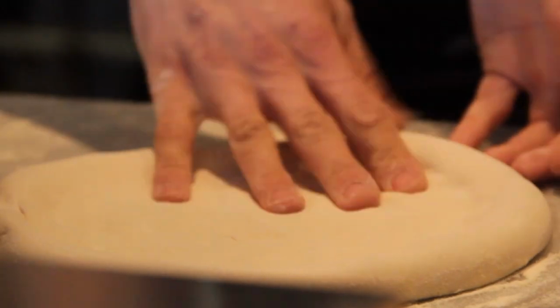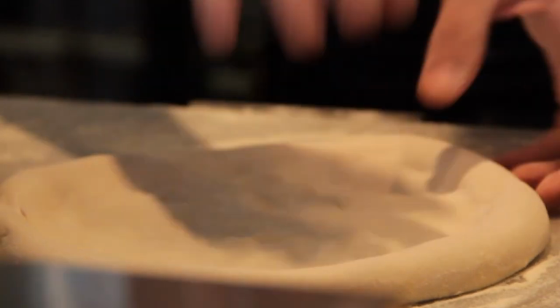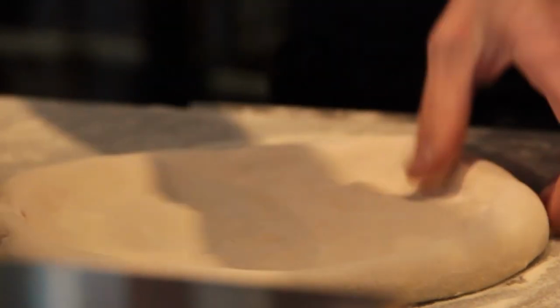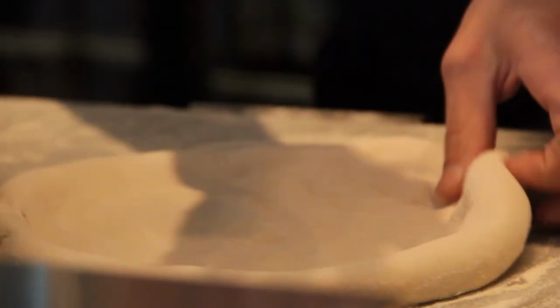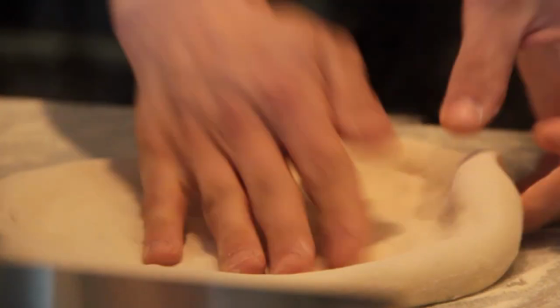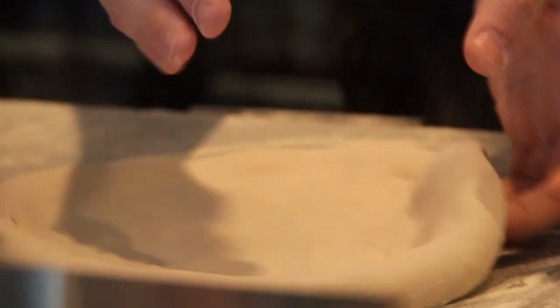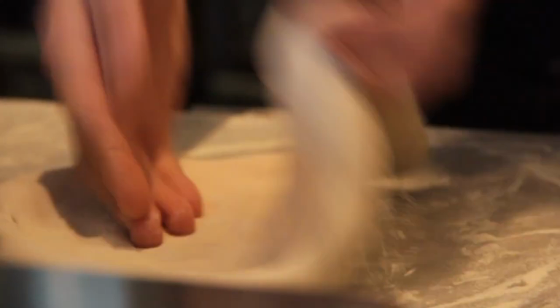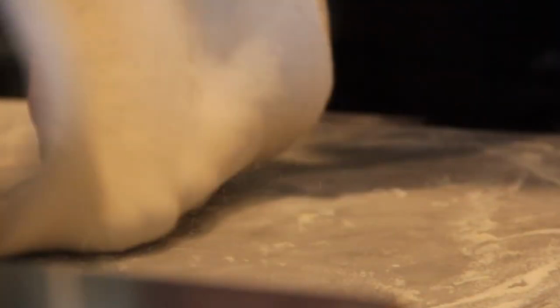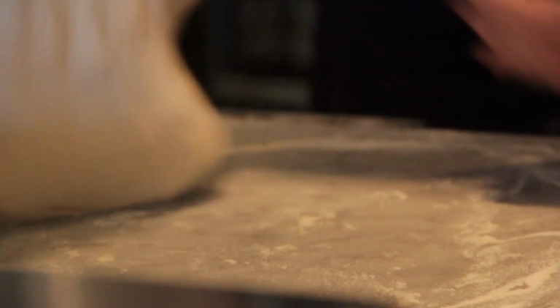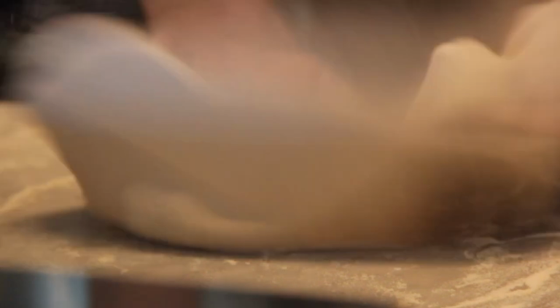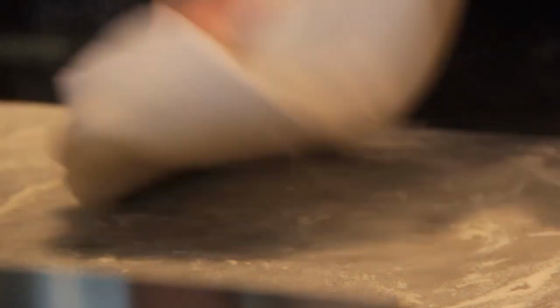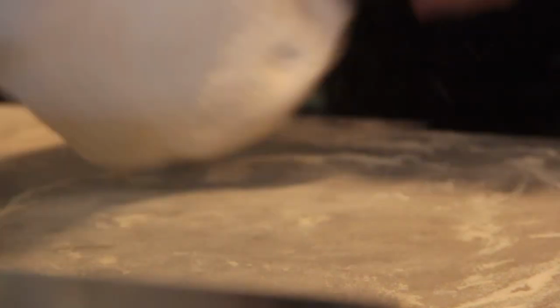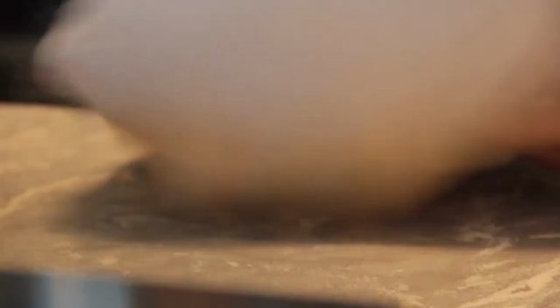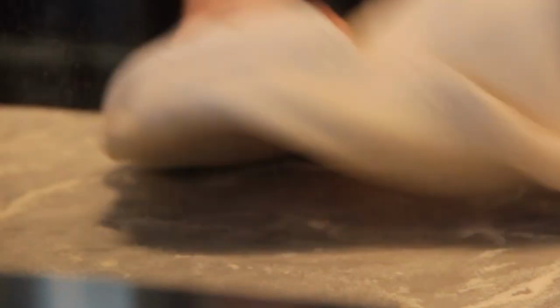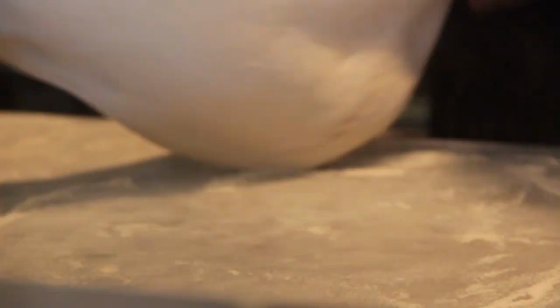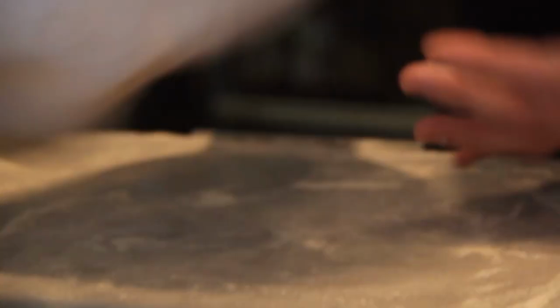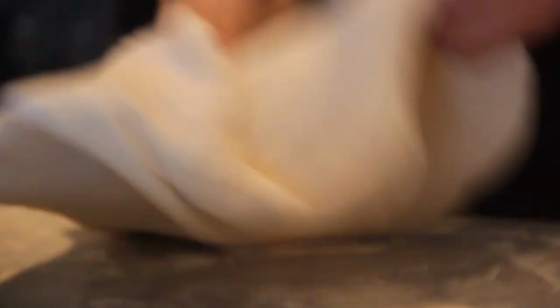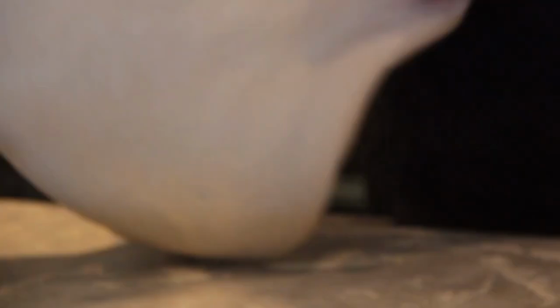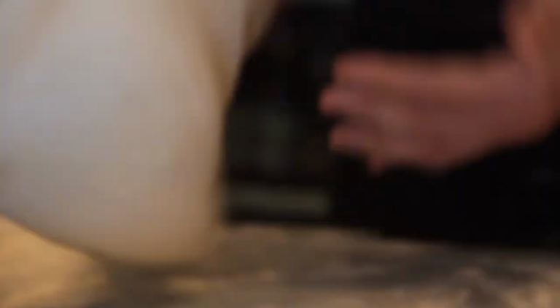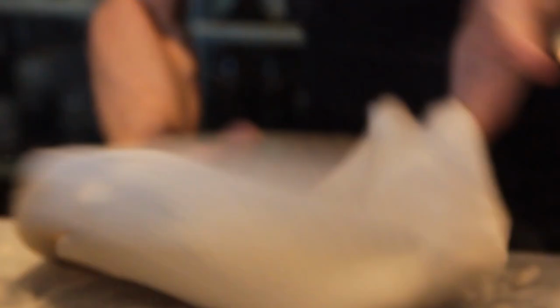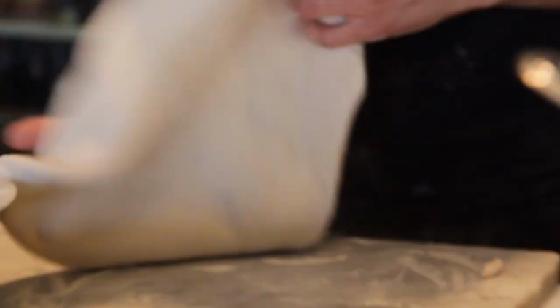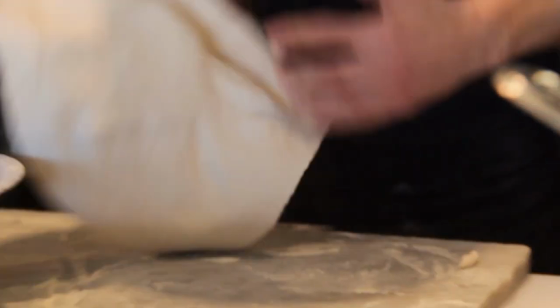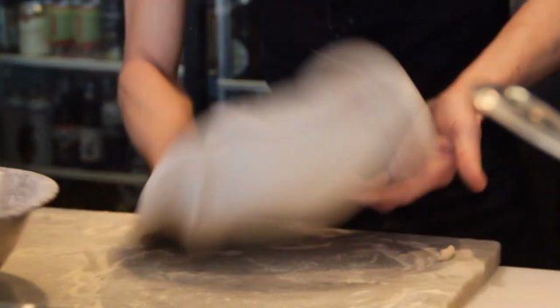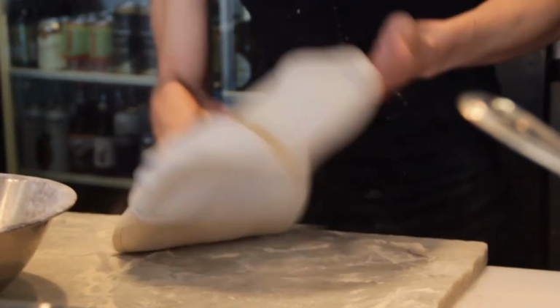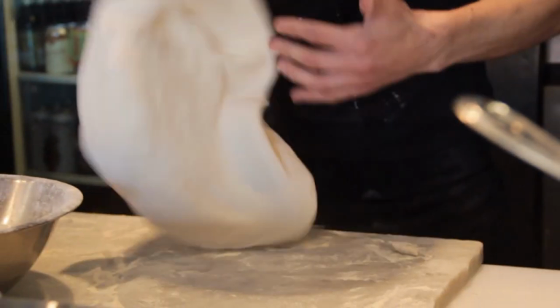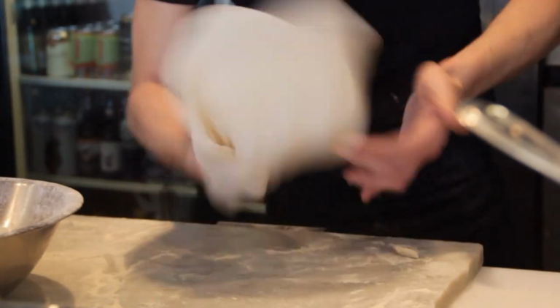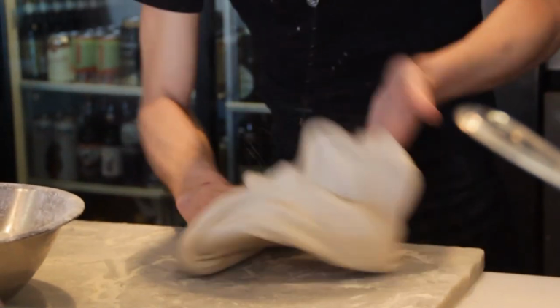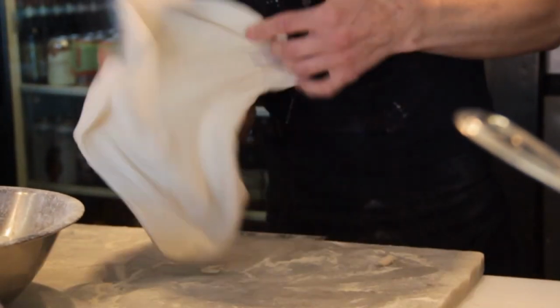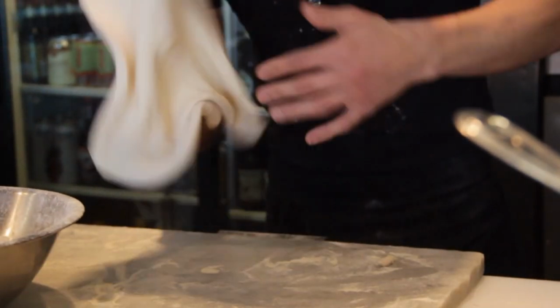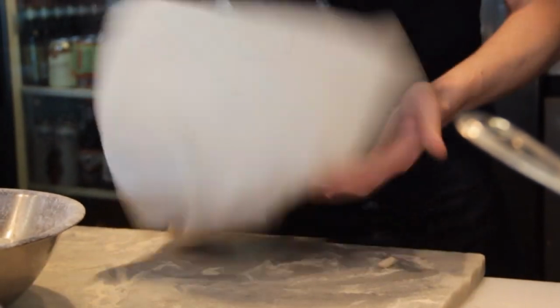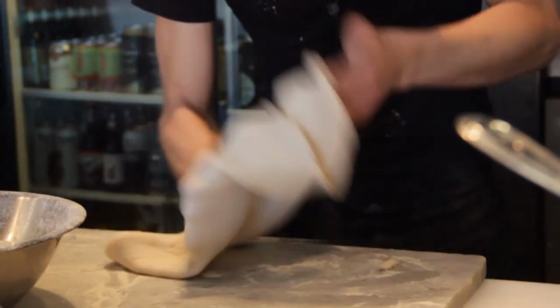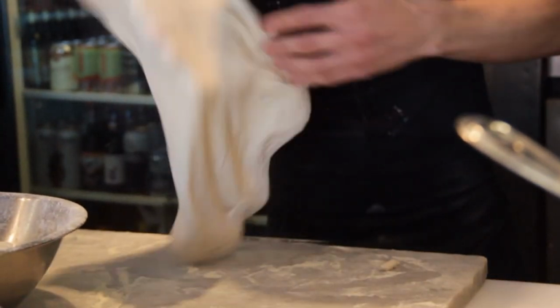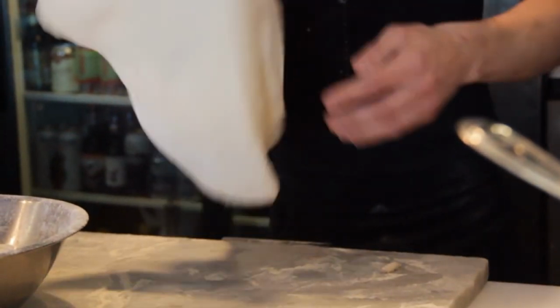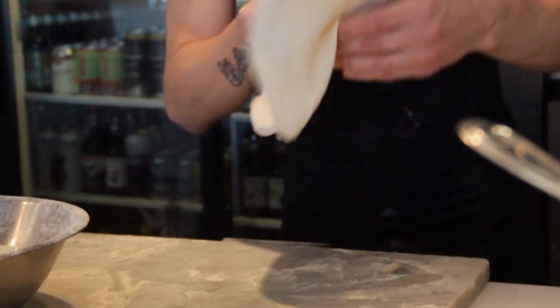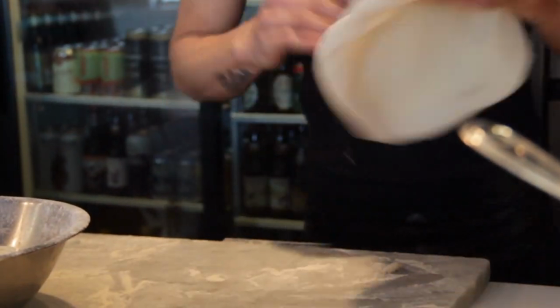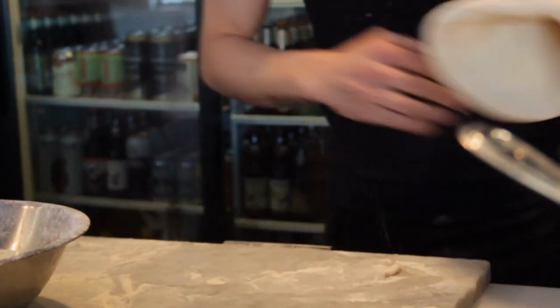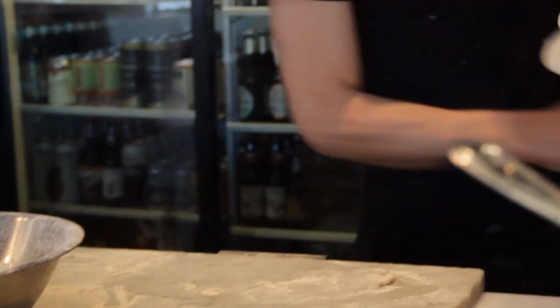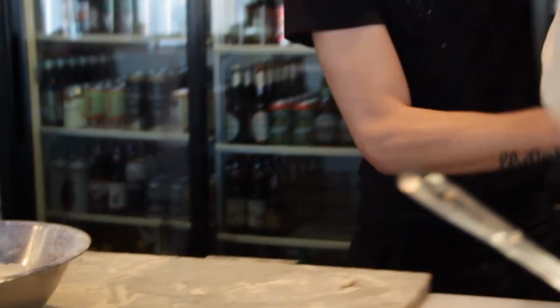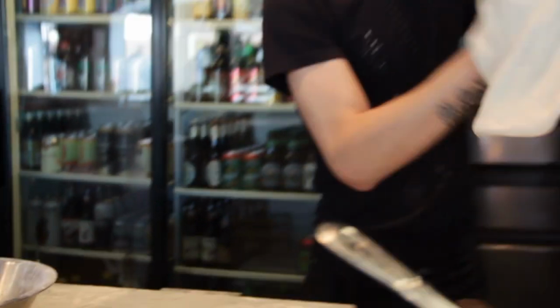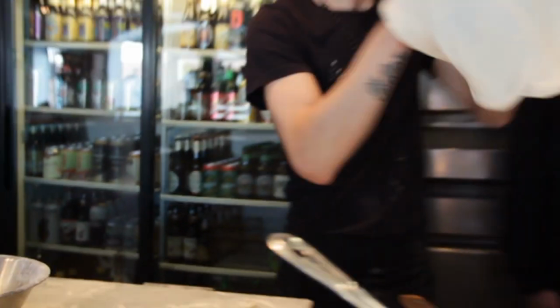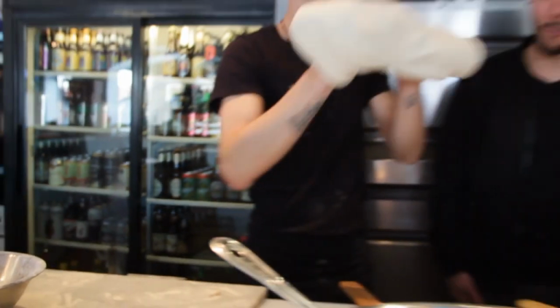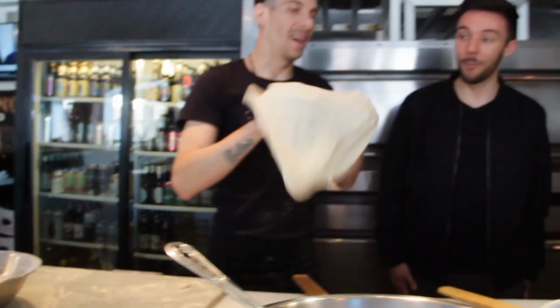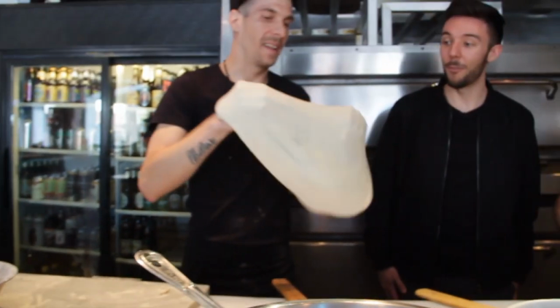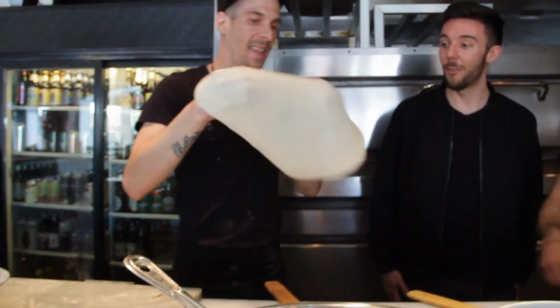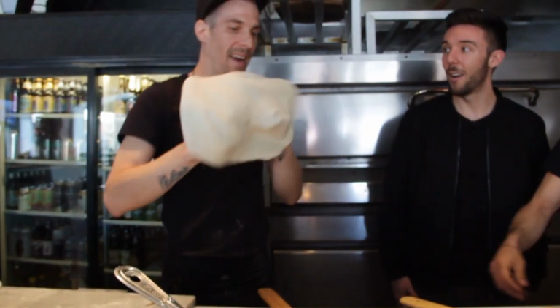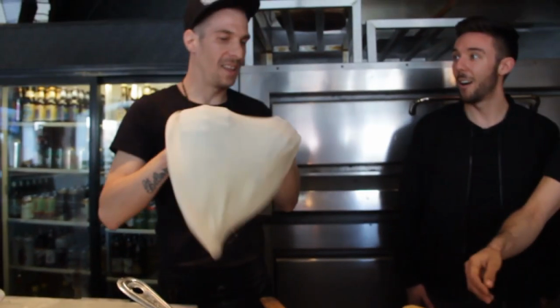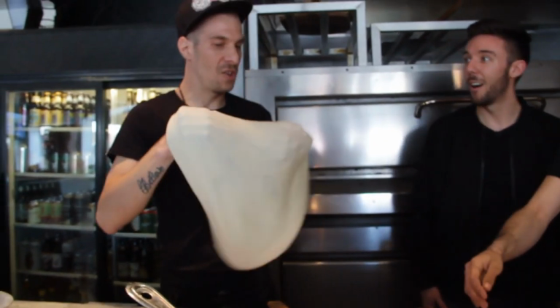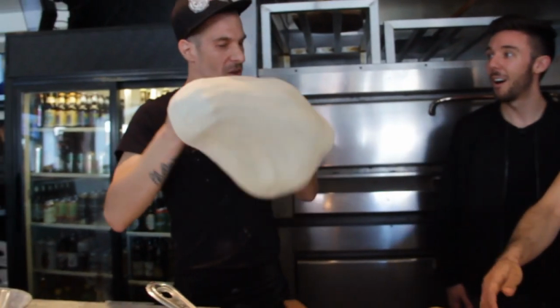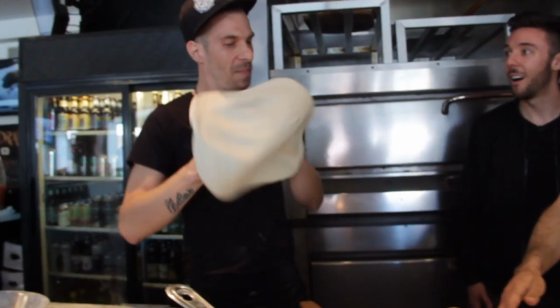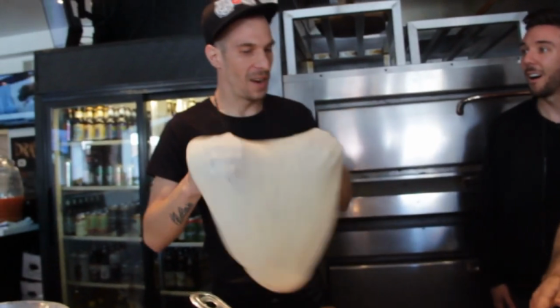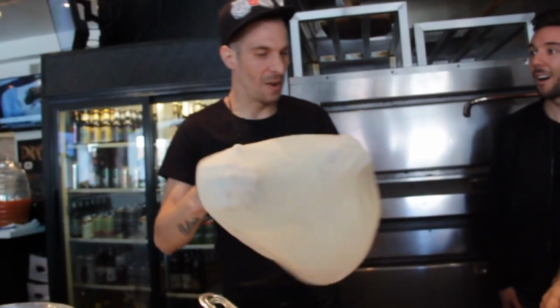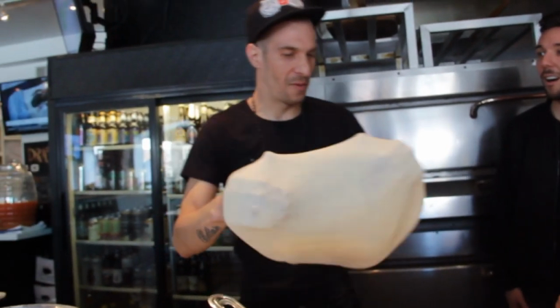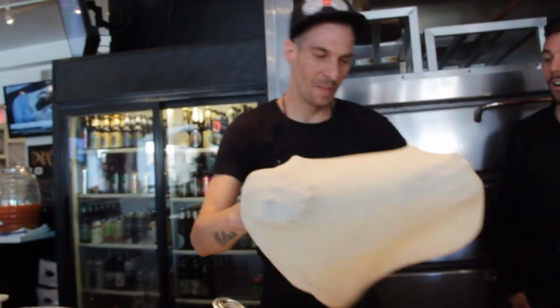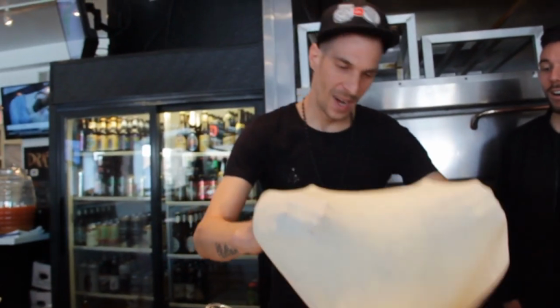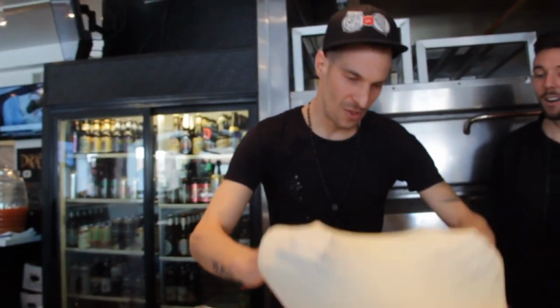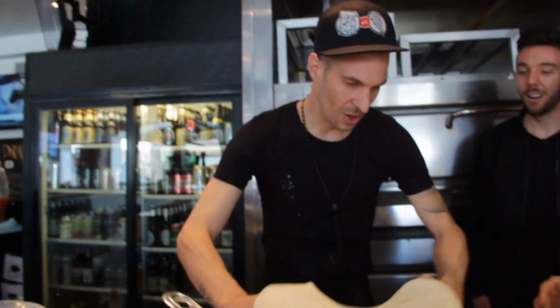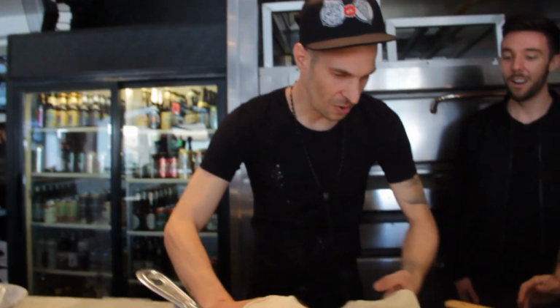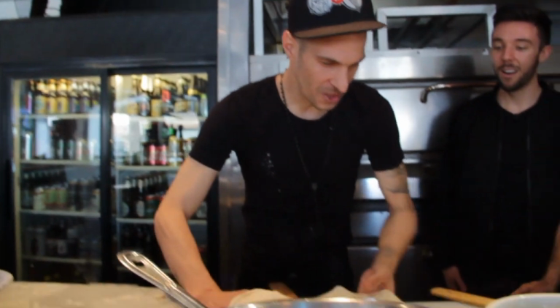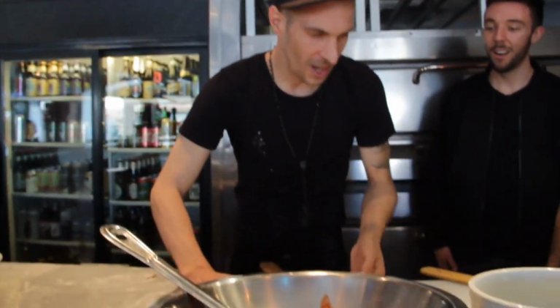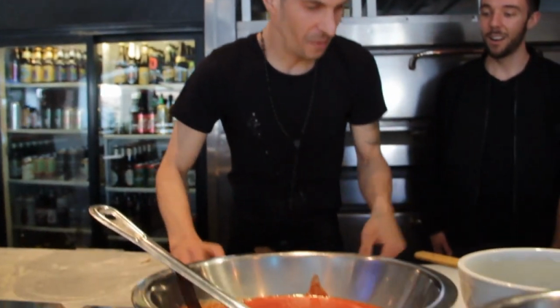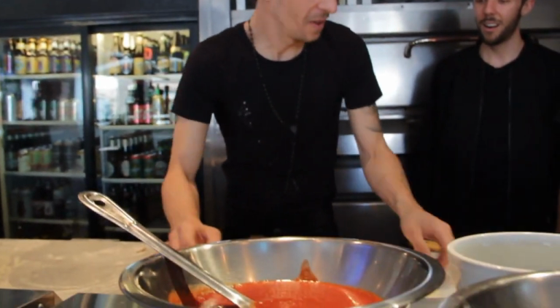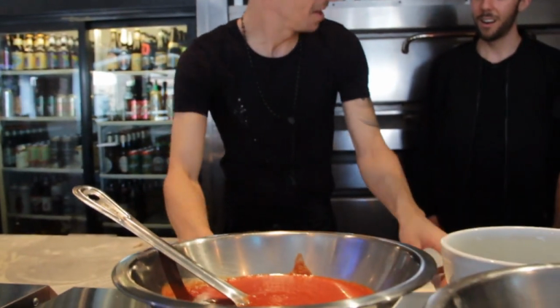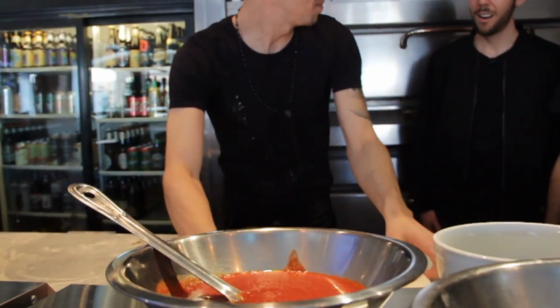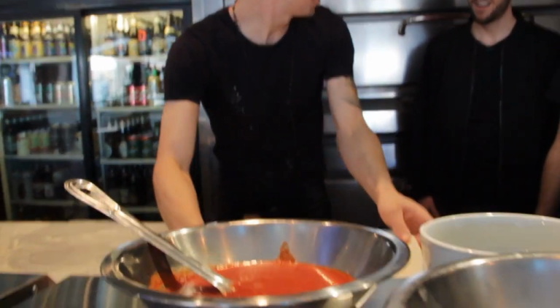As you can see, fermenting our dough for 48 hours makes it very, very soft and light — it stretches easily.